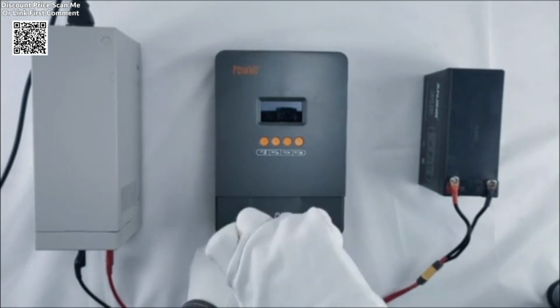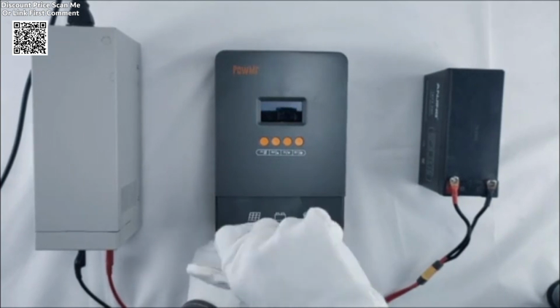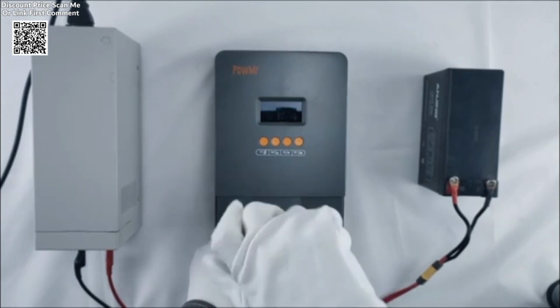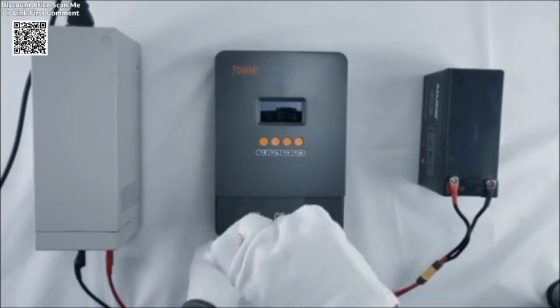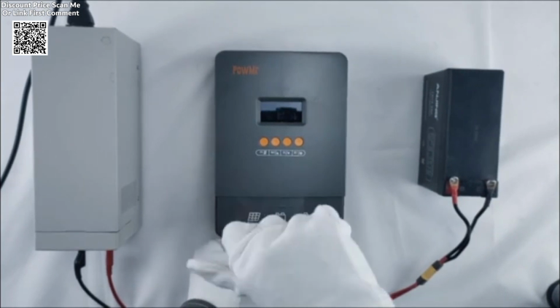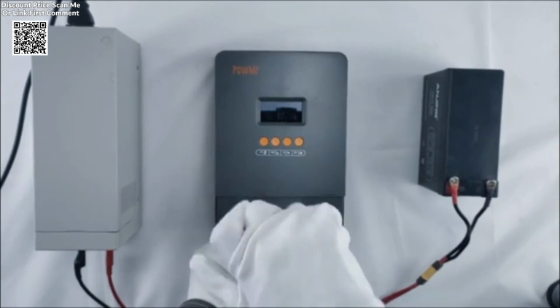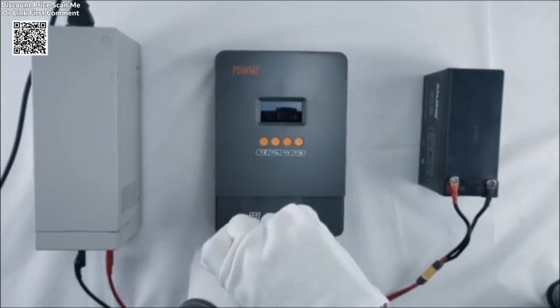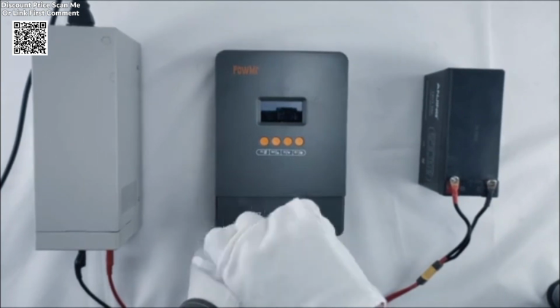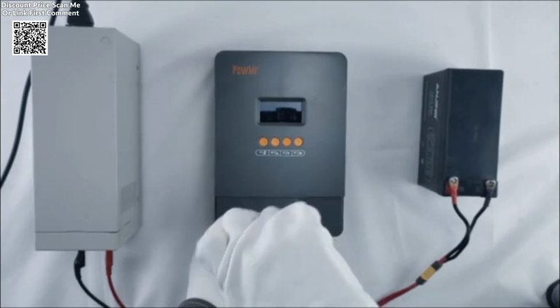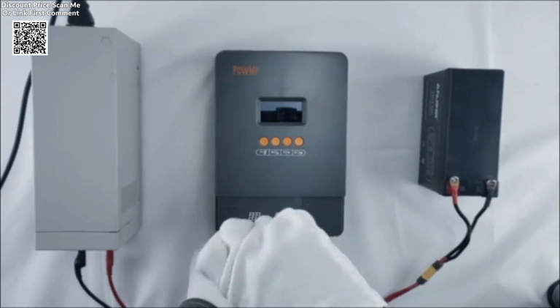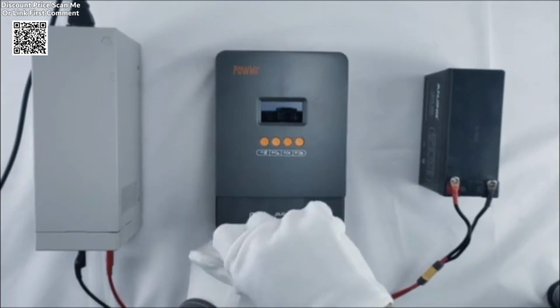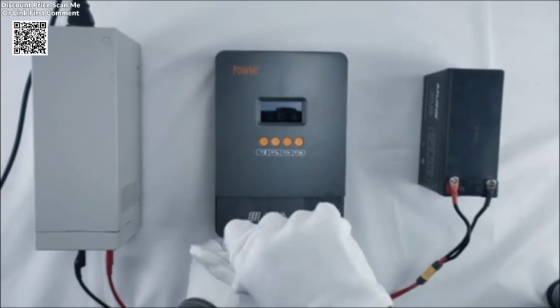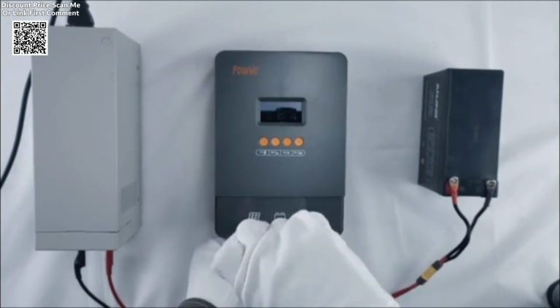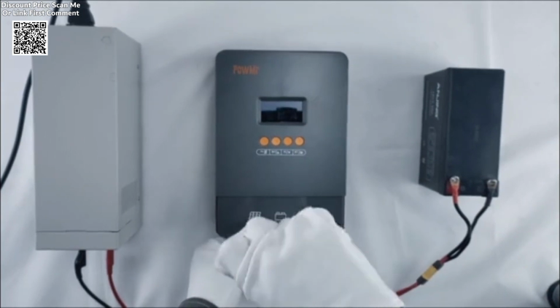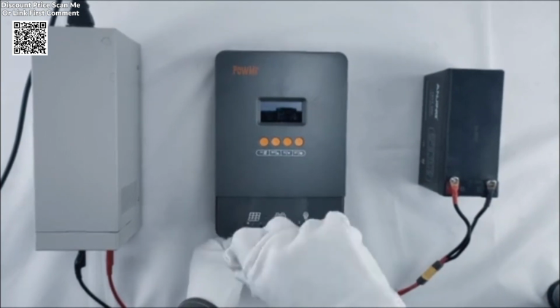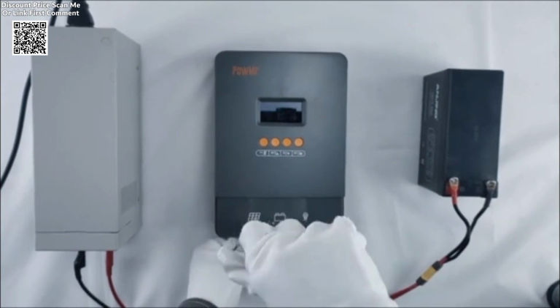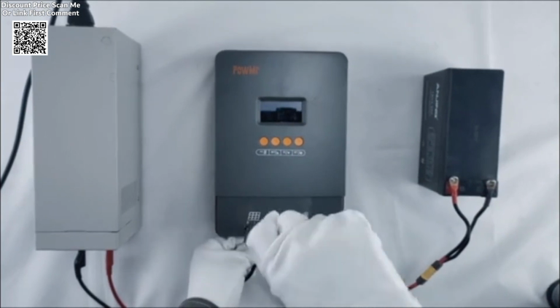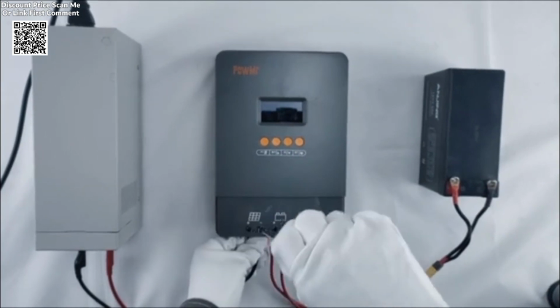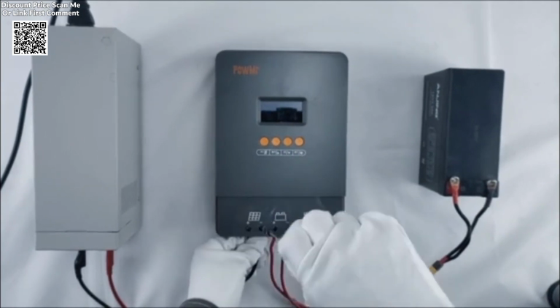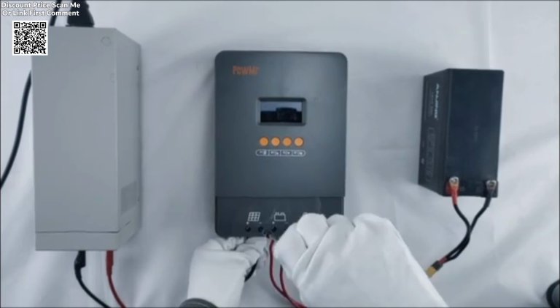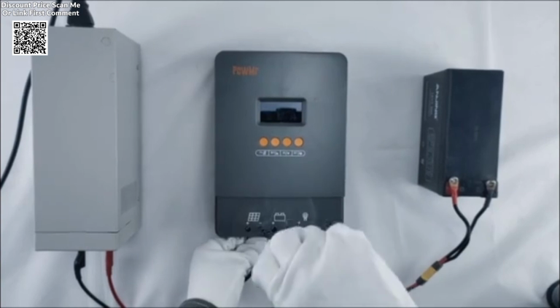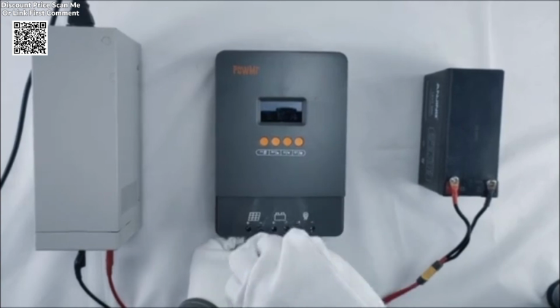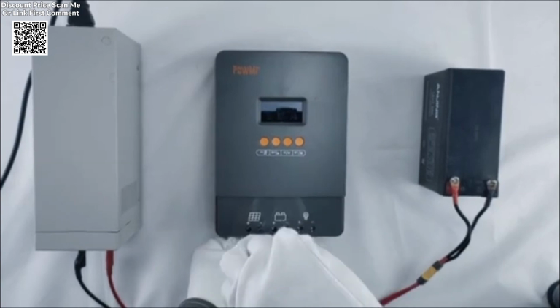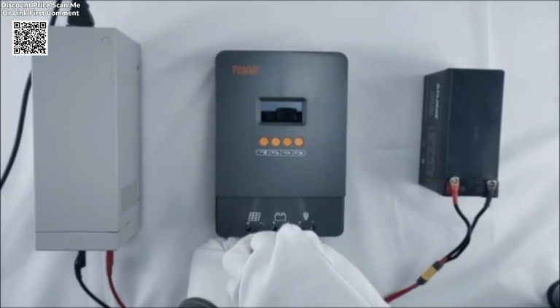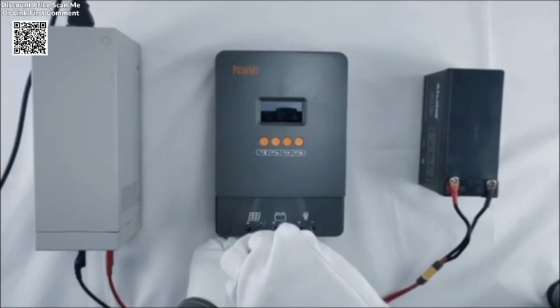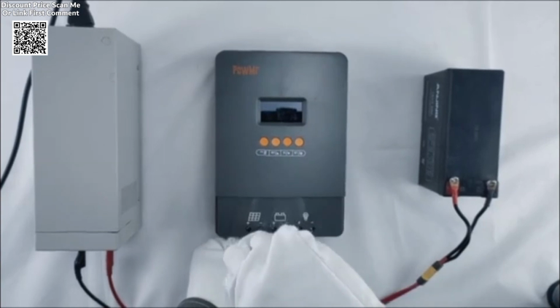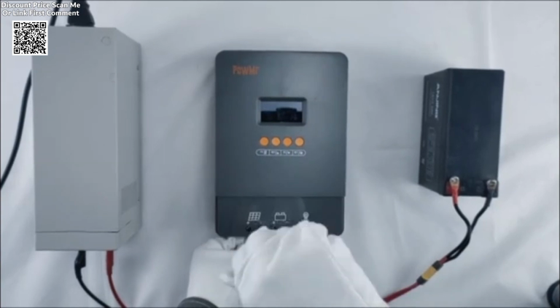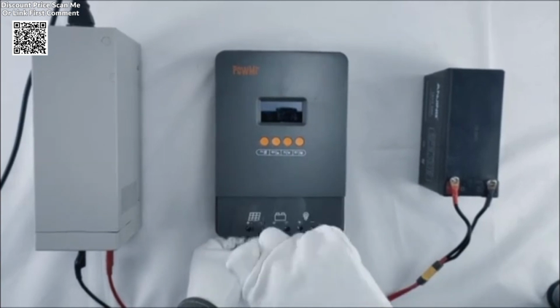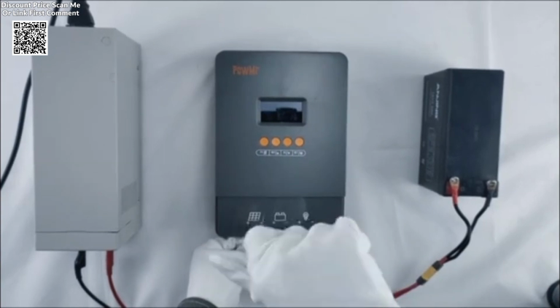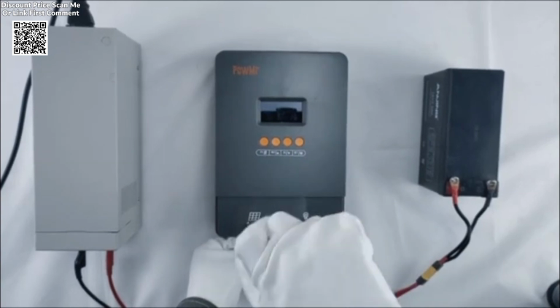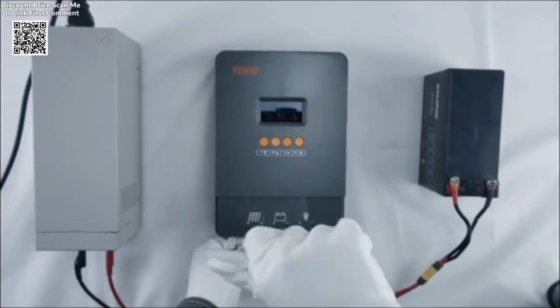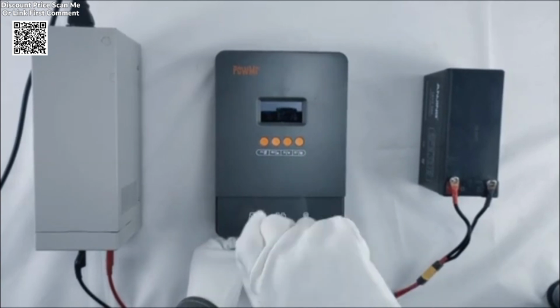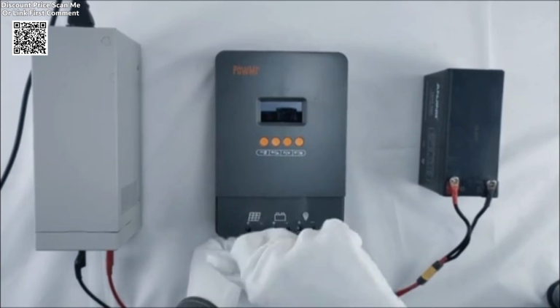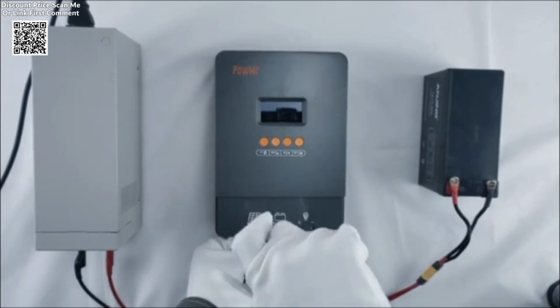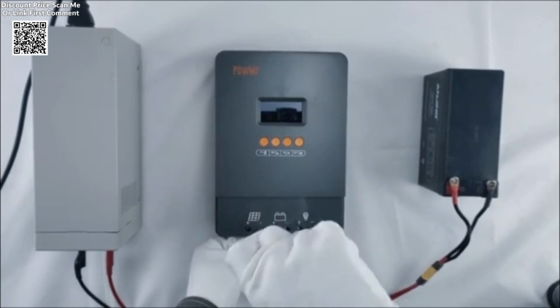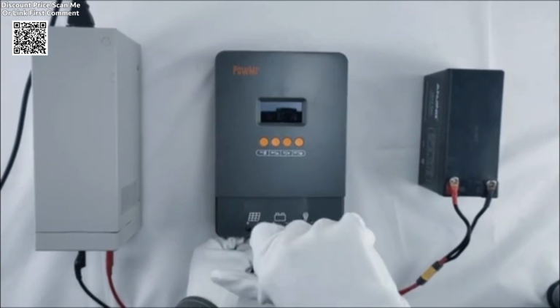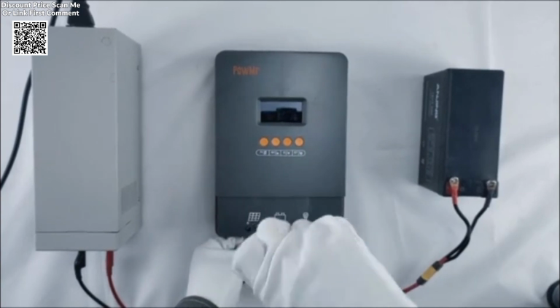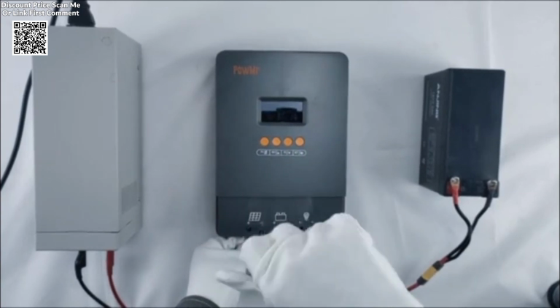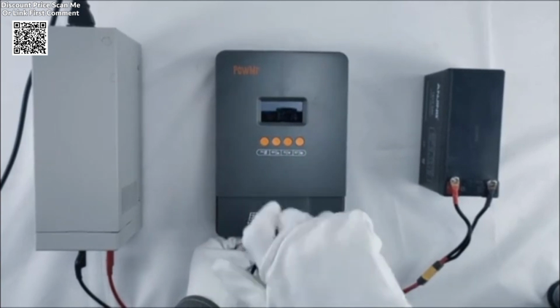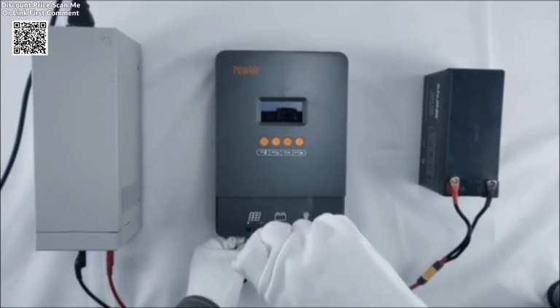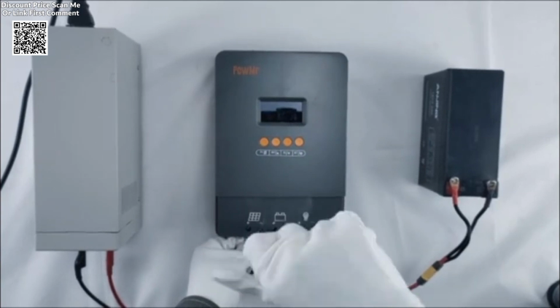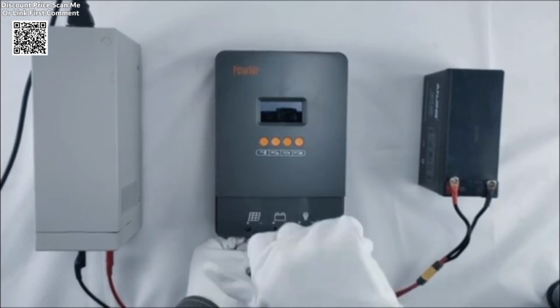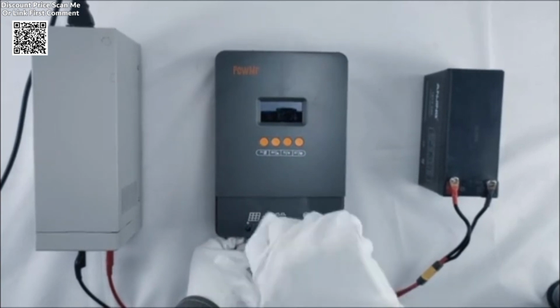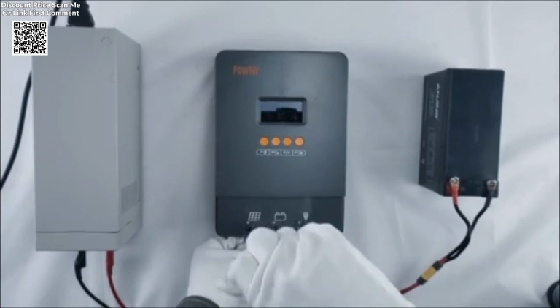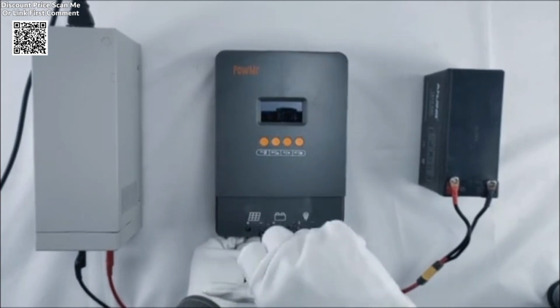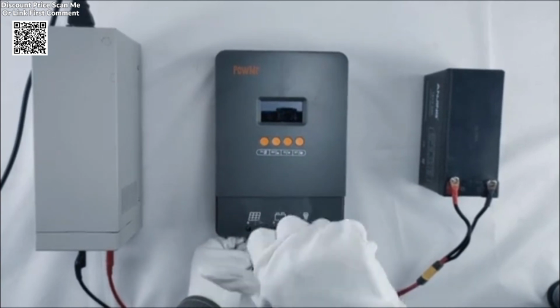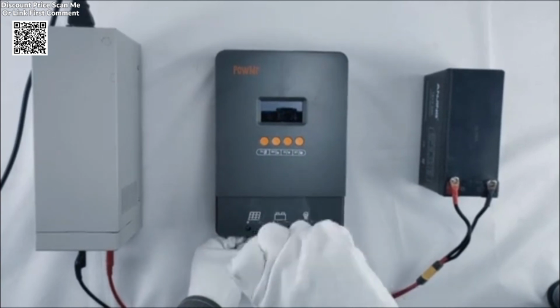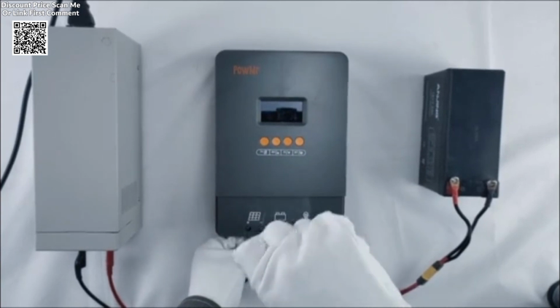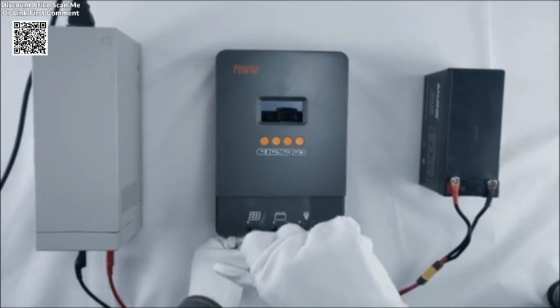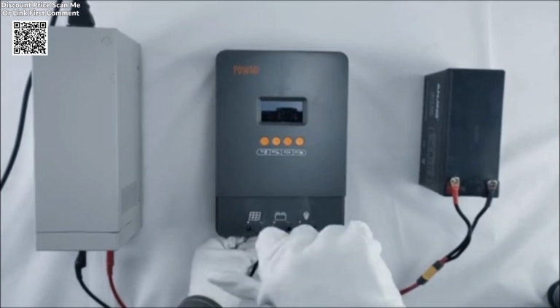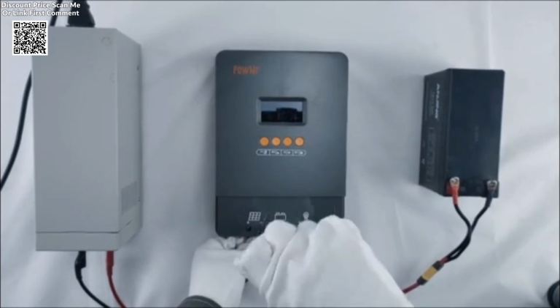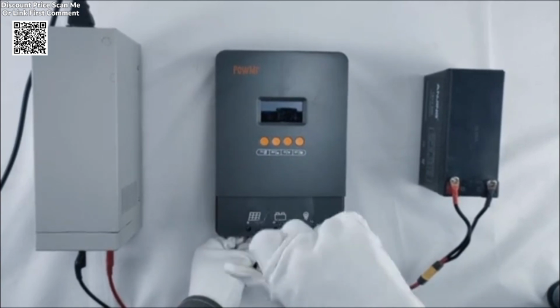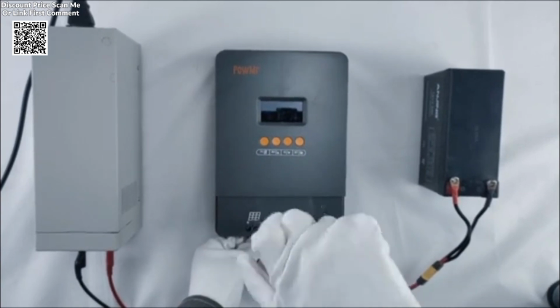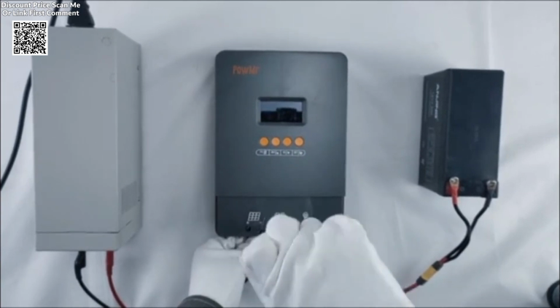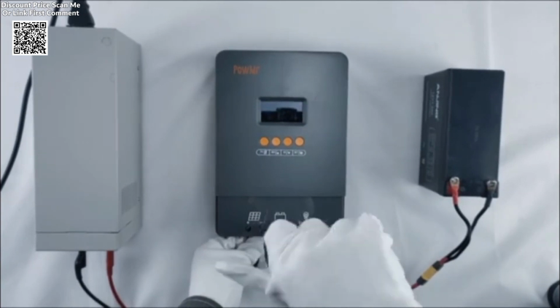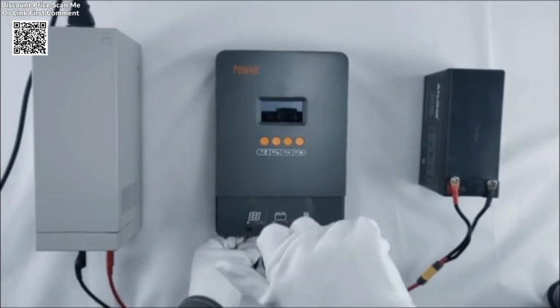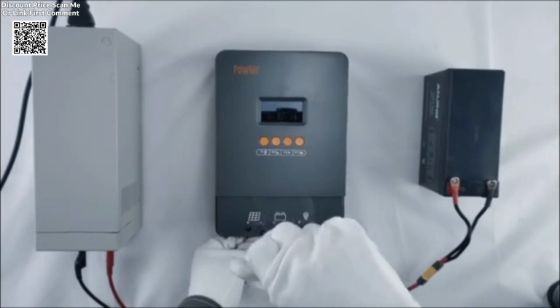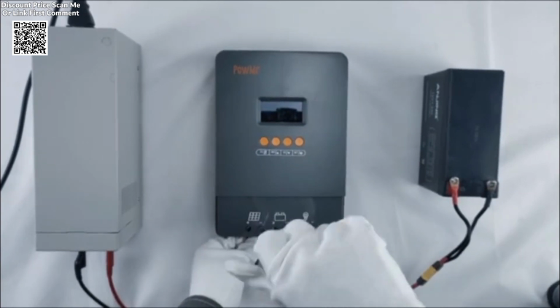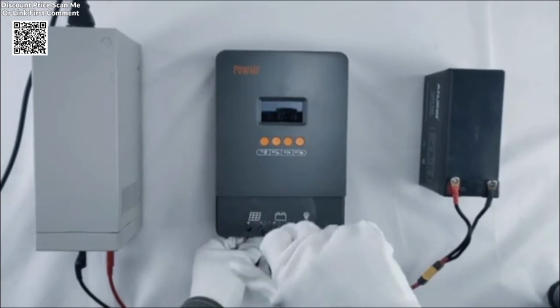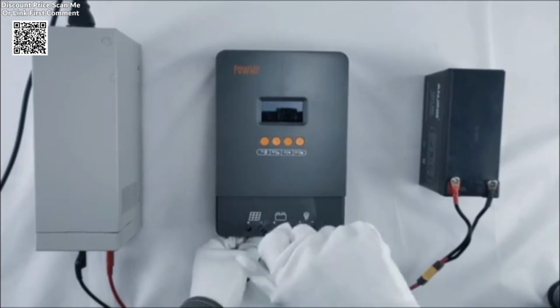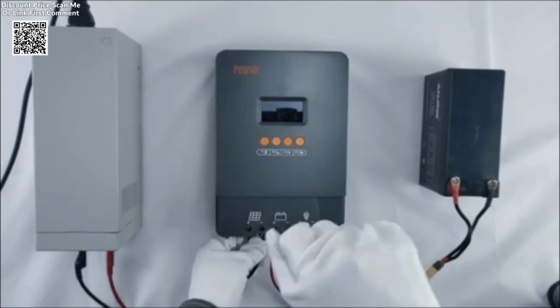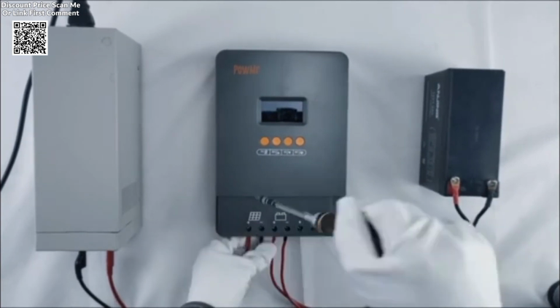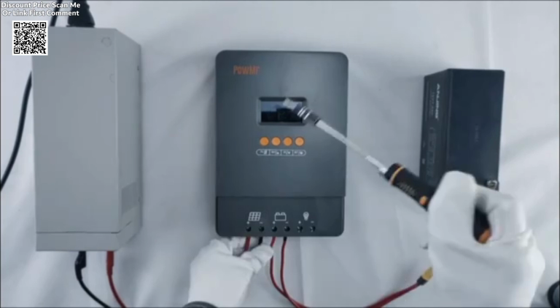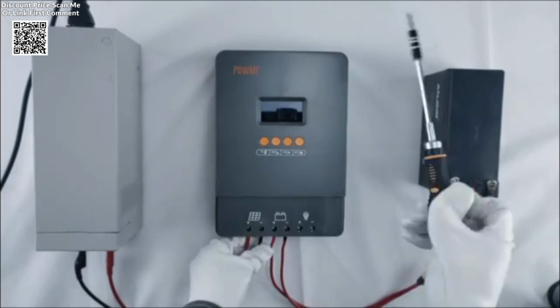Its three-stage charging system is engineered to optimize battery performance, ensuring longer battery life and consistent performance.